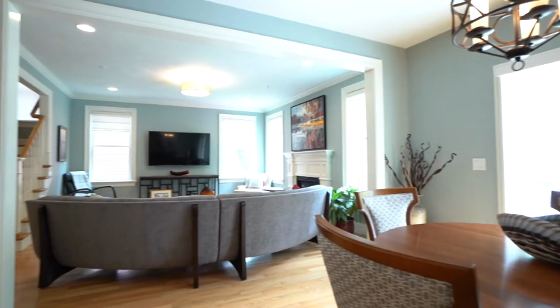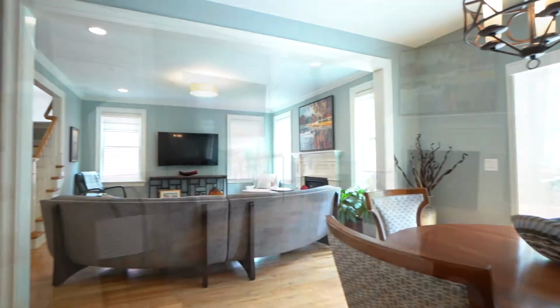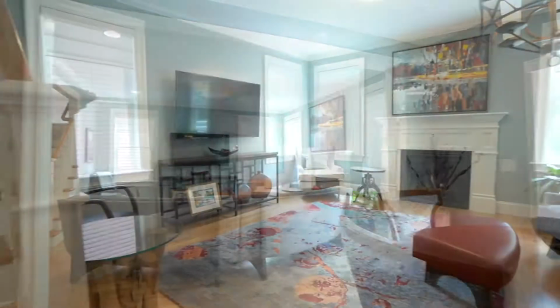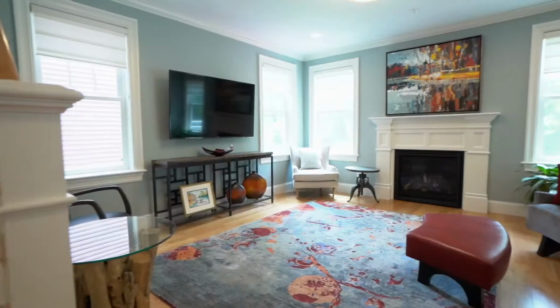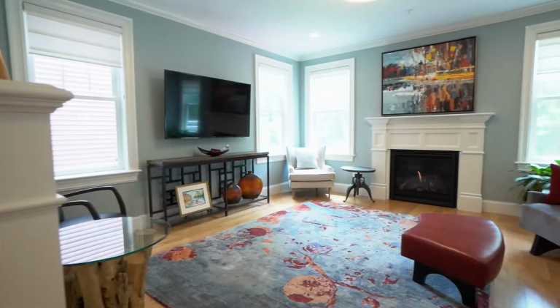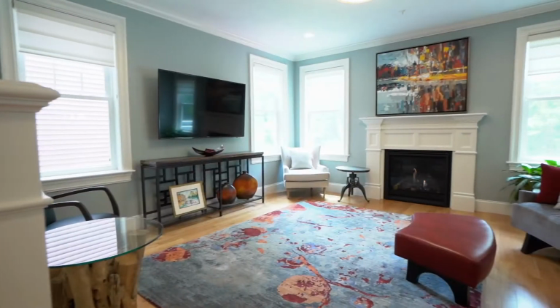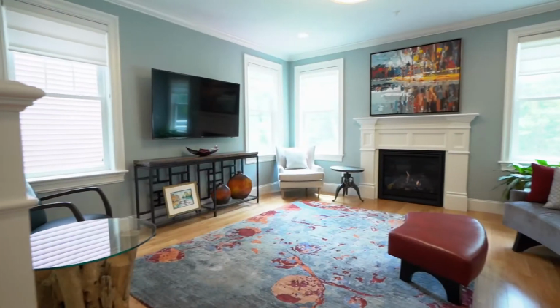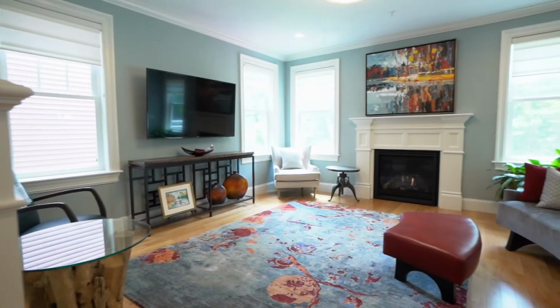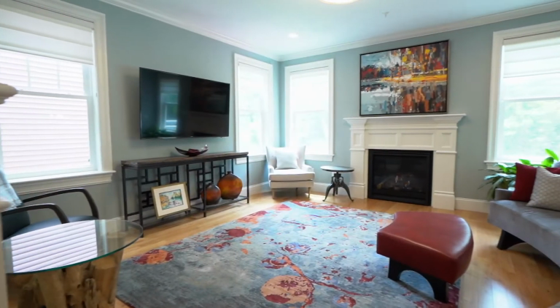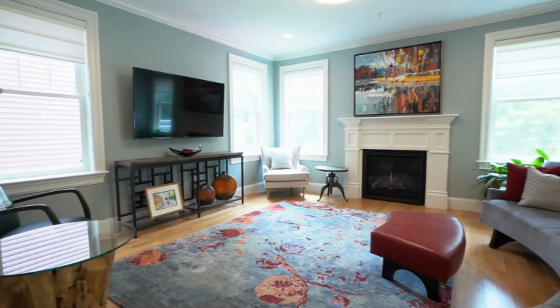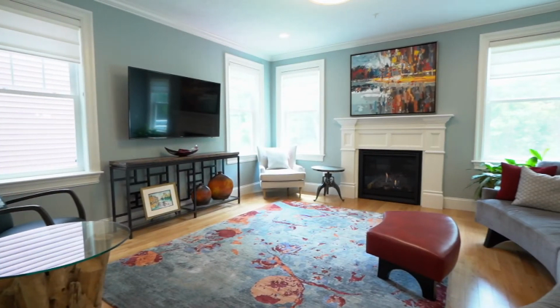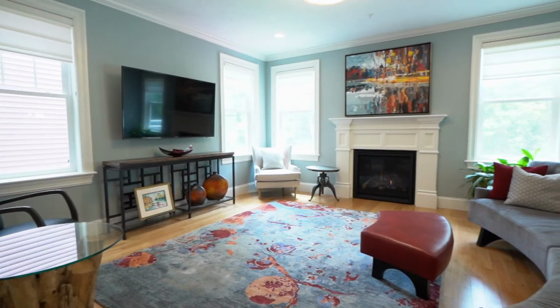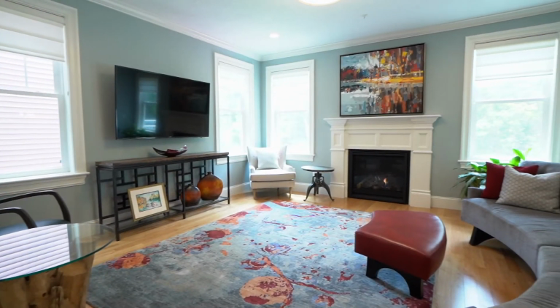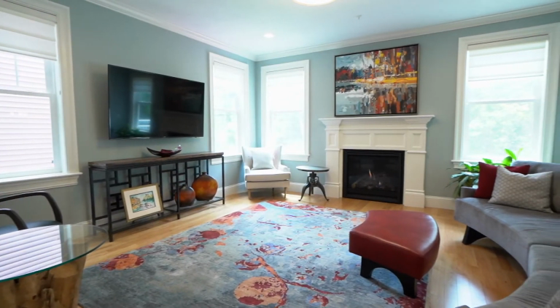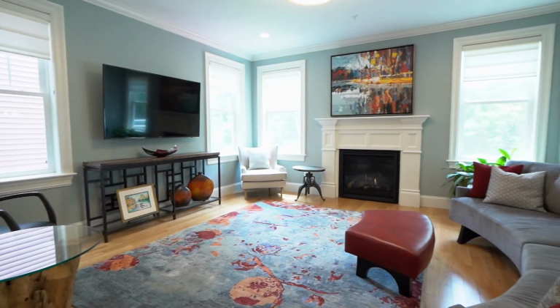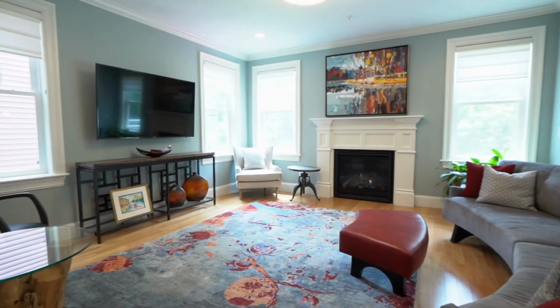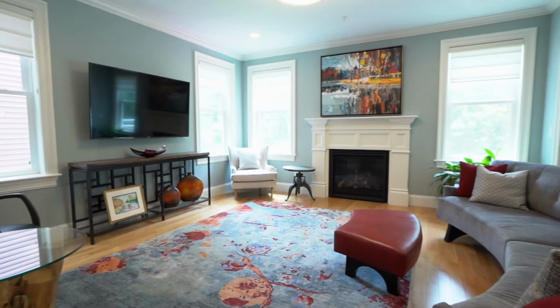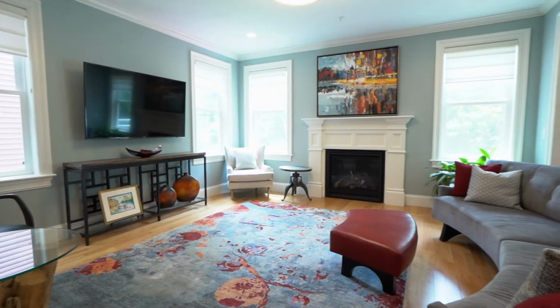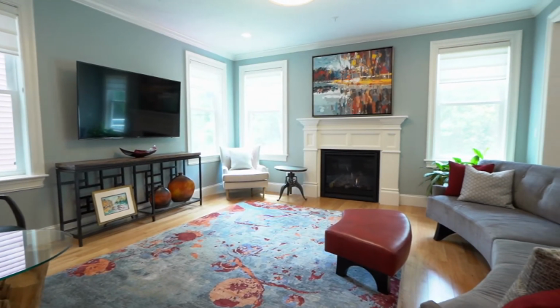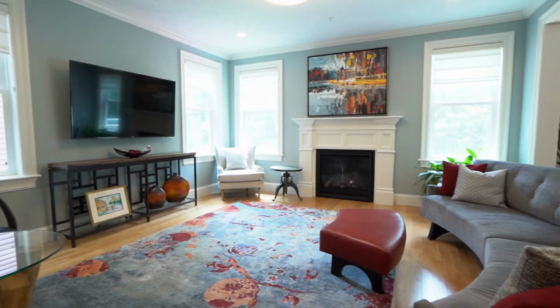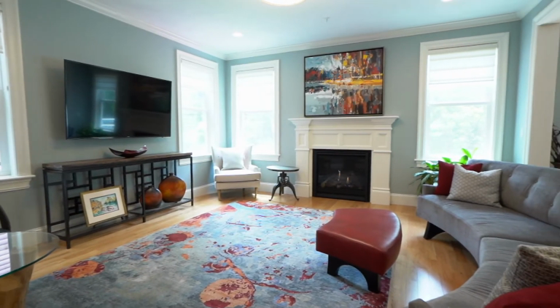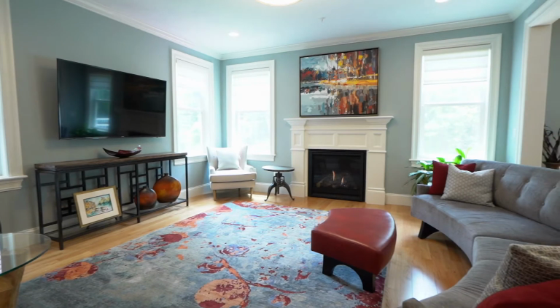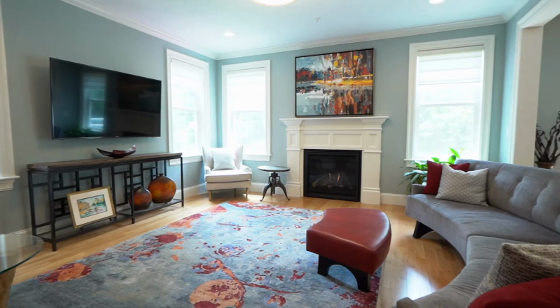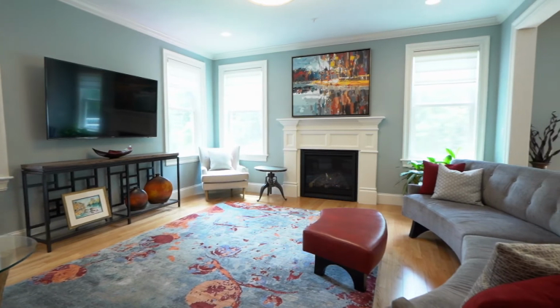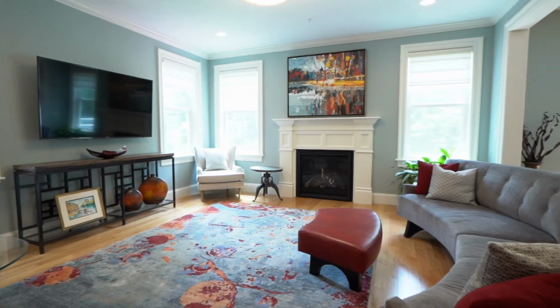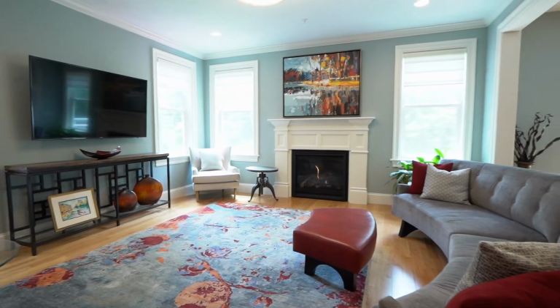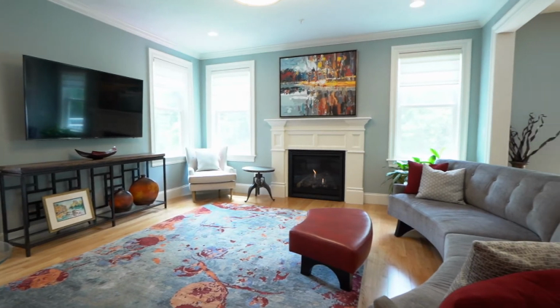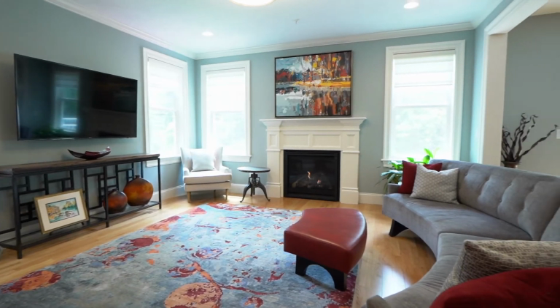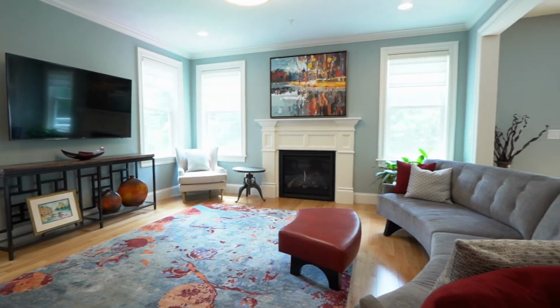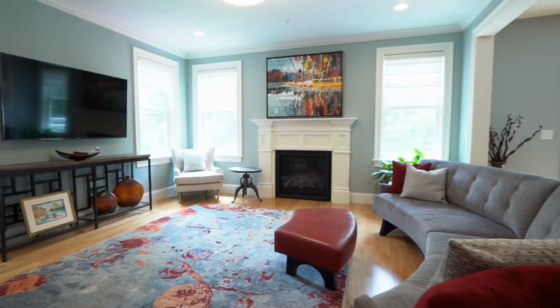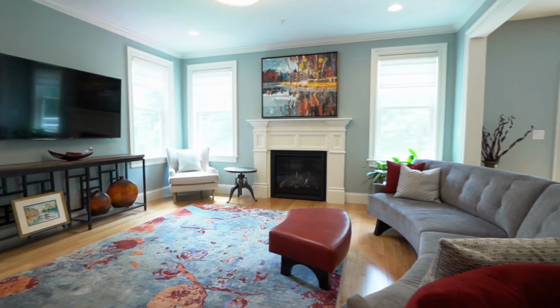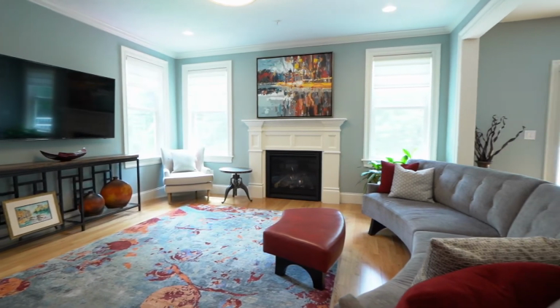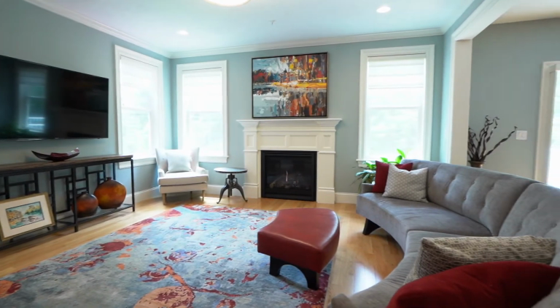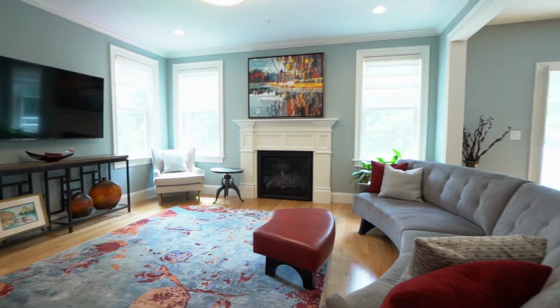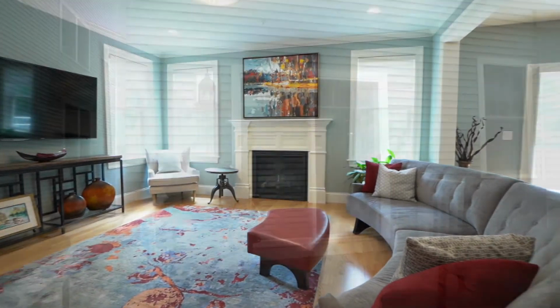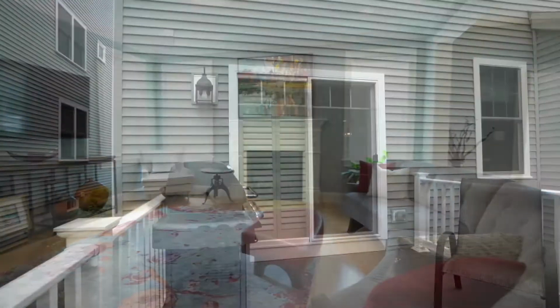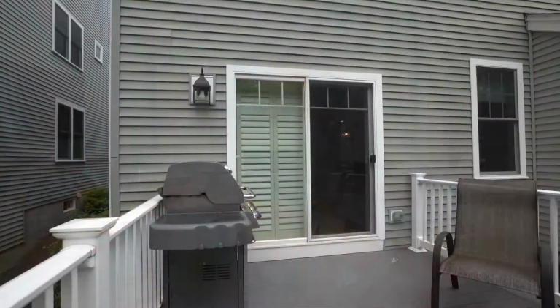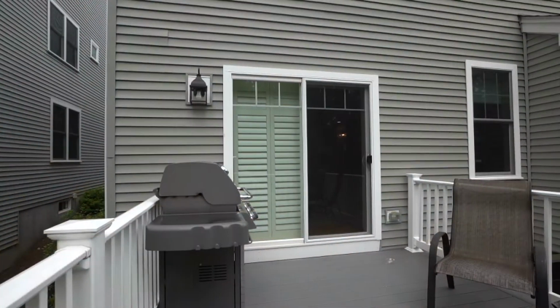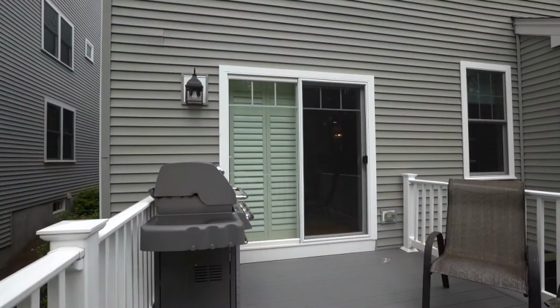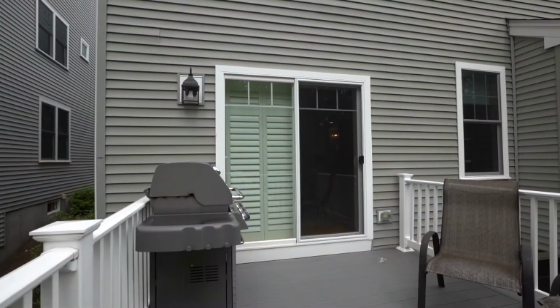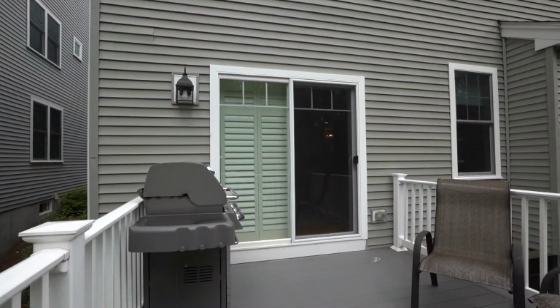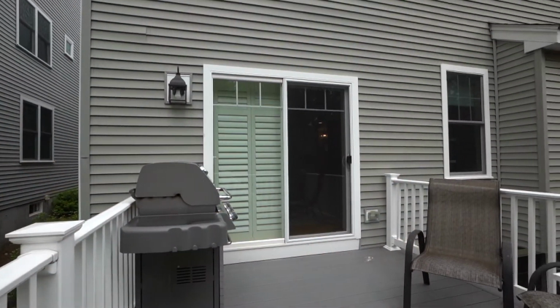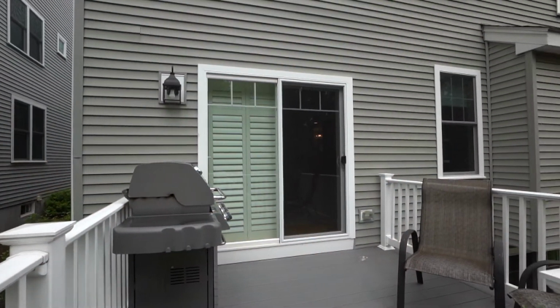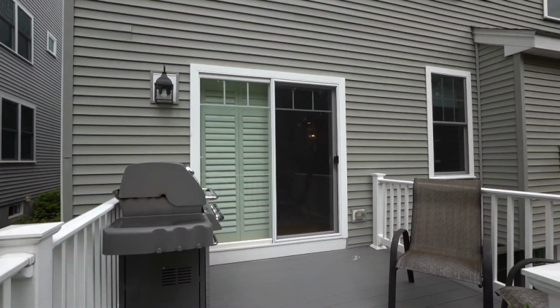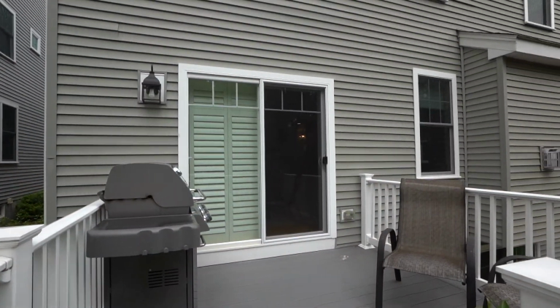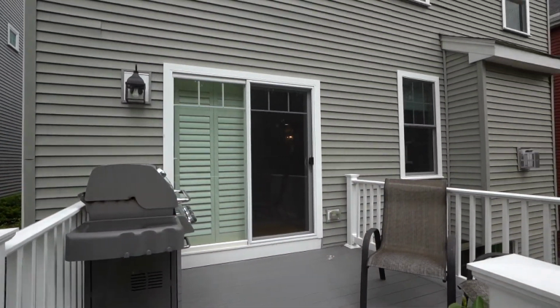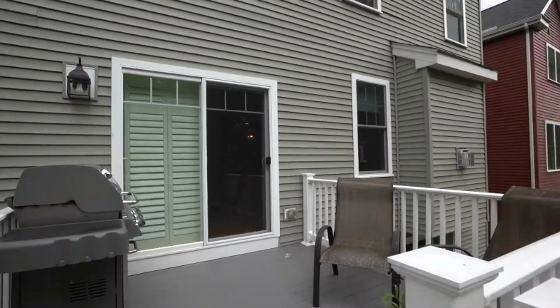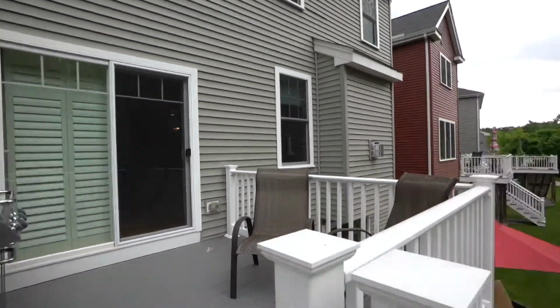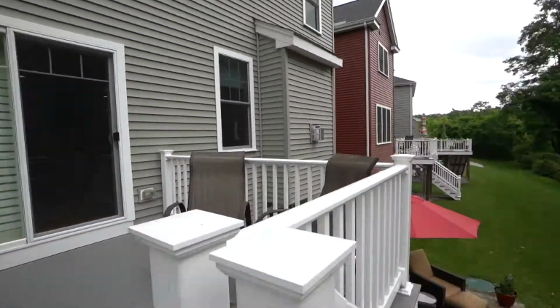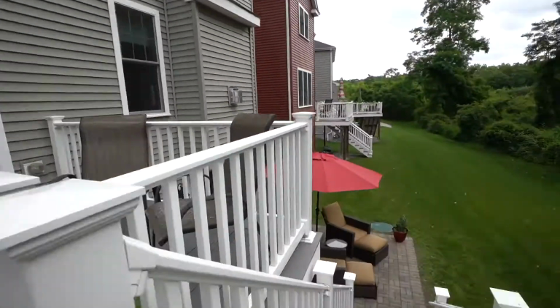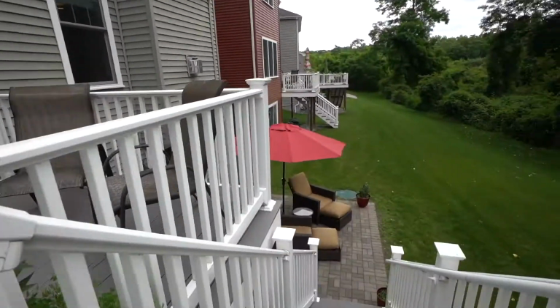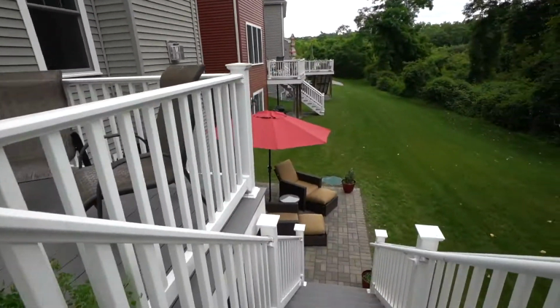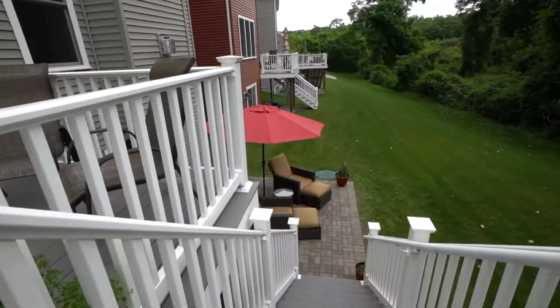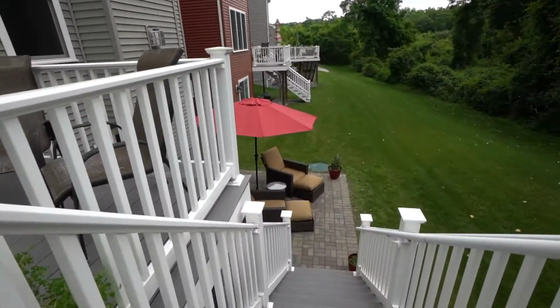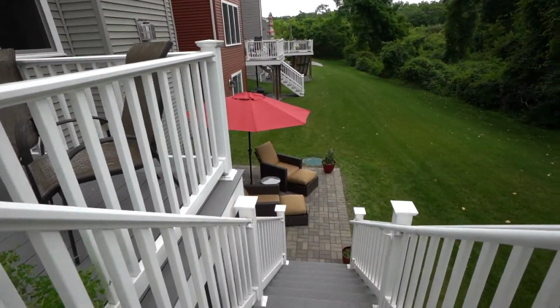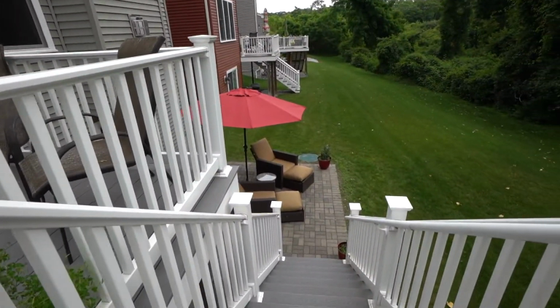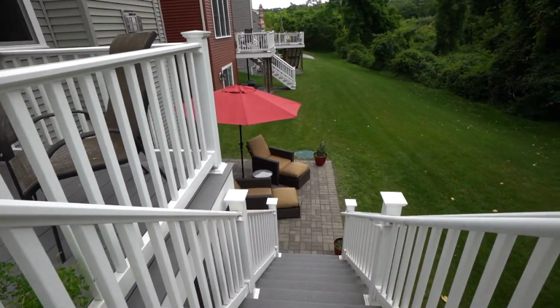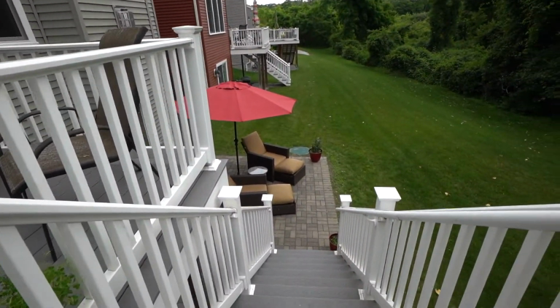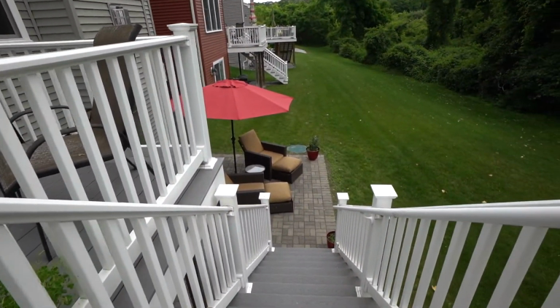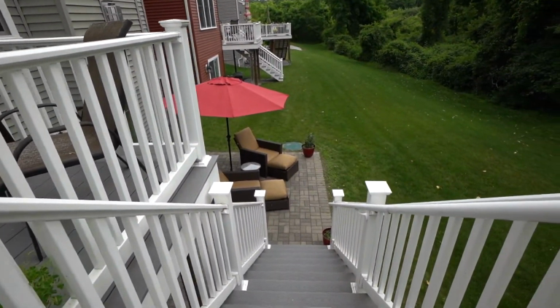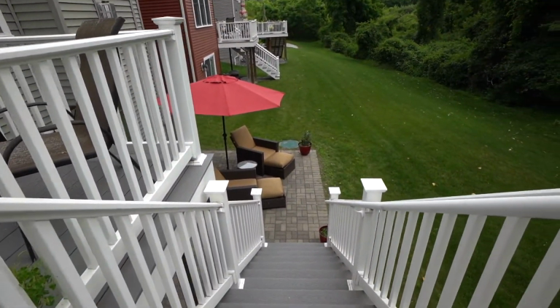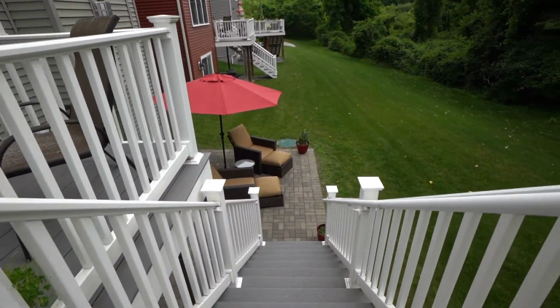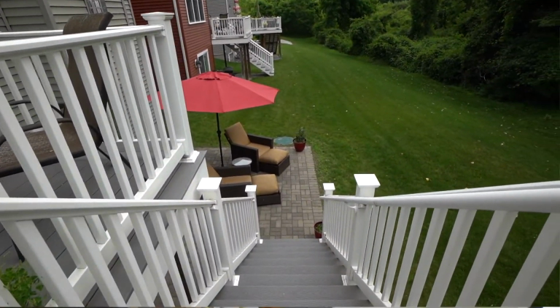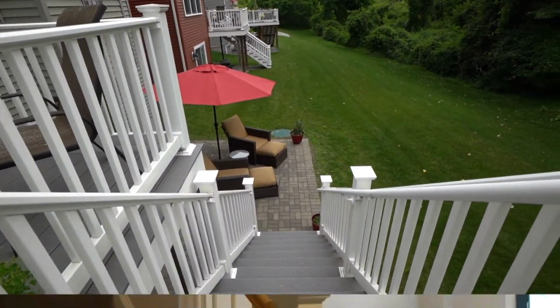The living room has a gas fireplace with hardwood floors. There's a deck off the dining room perfect for entertaining.